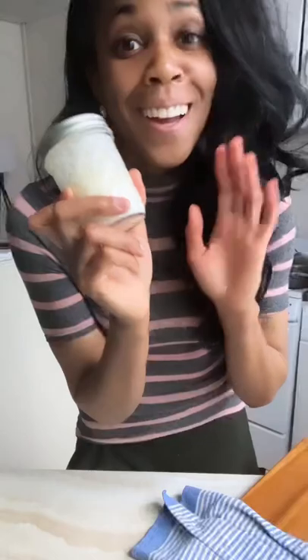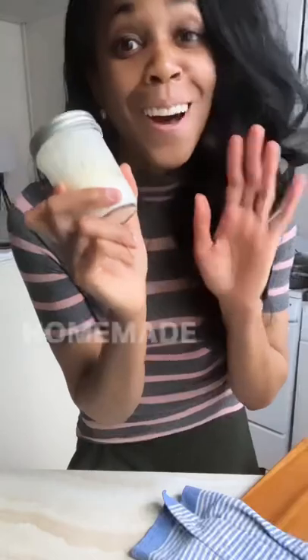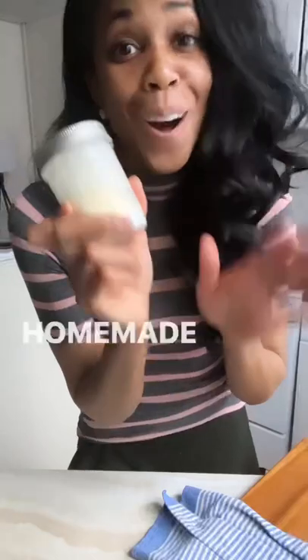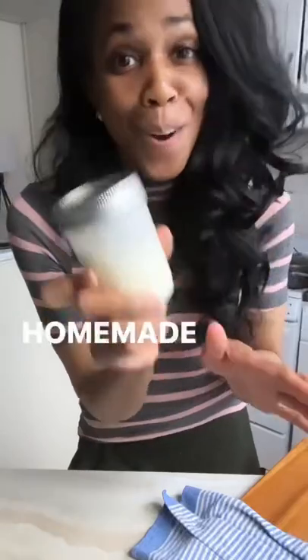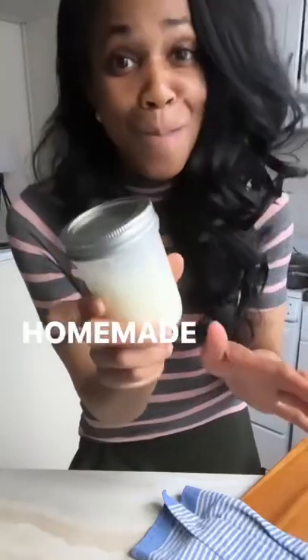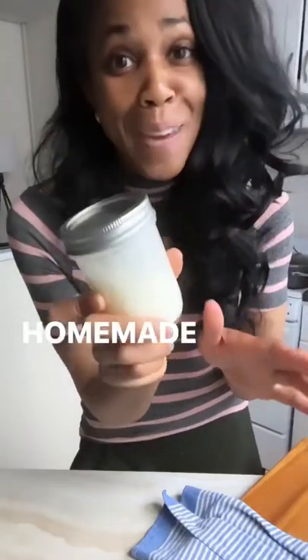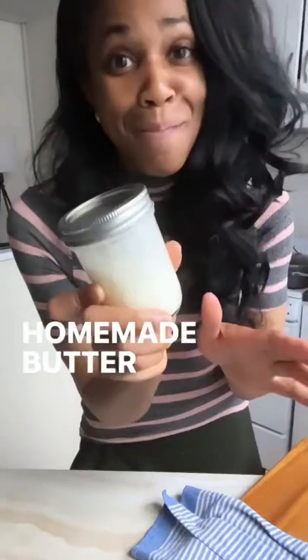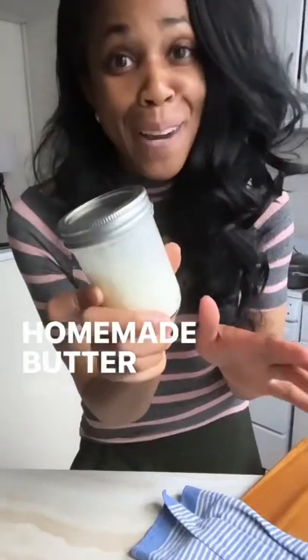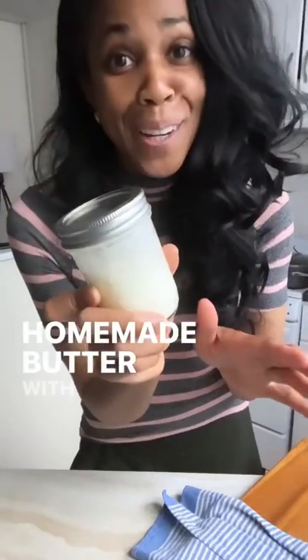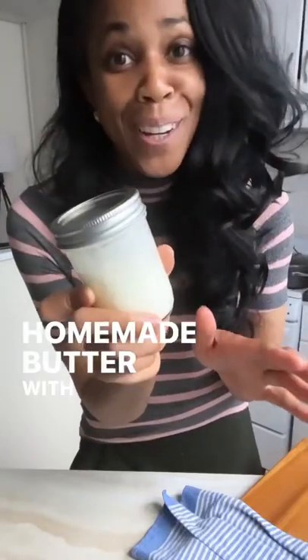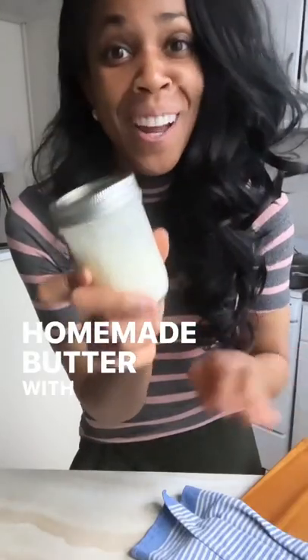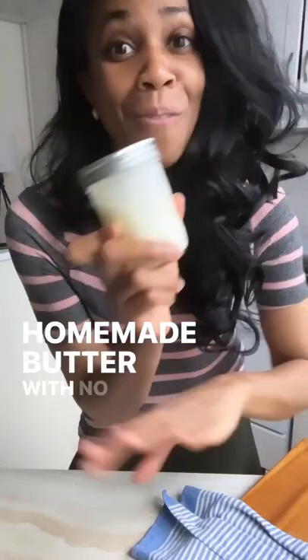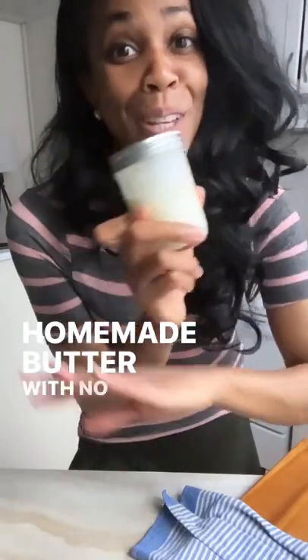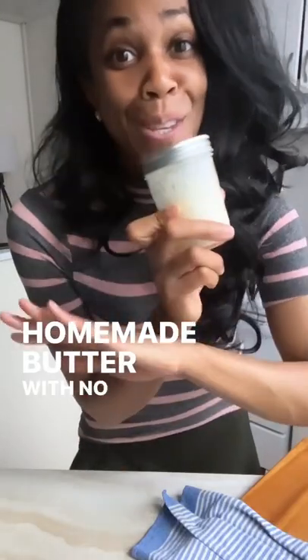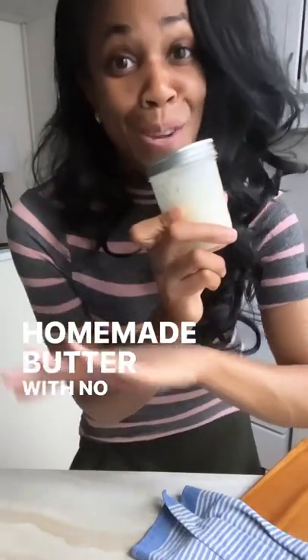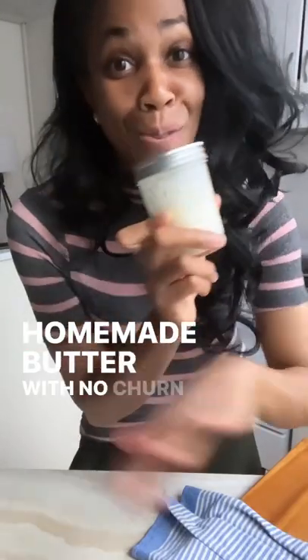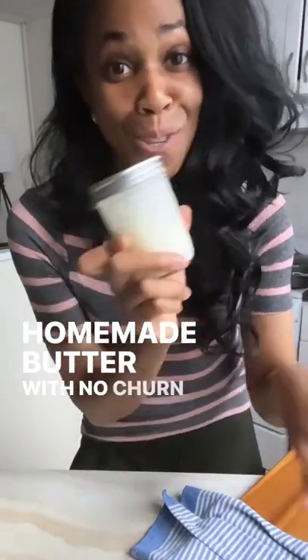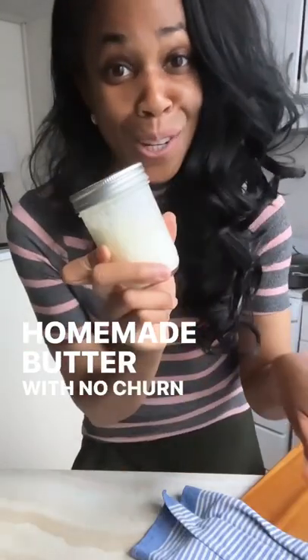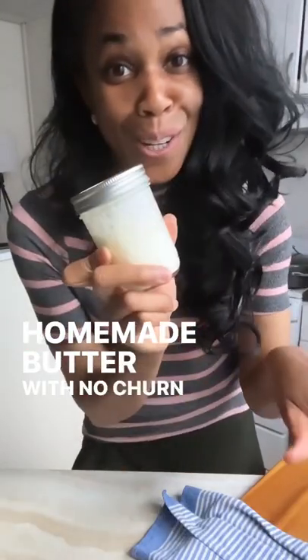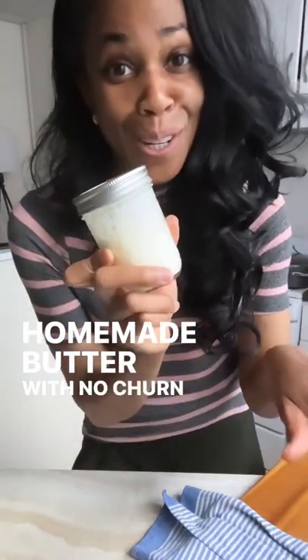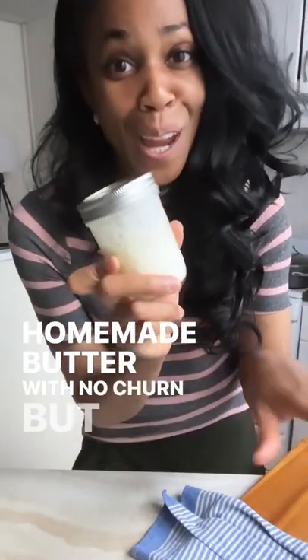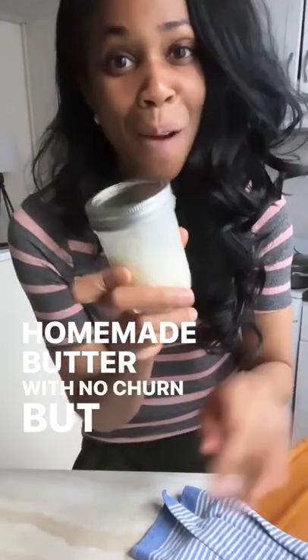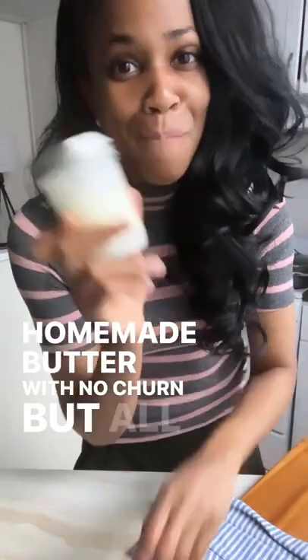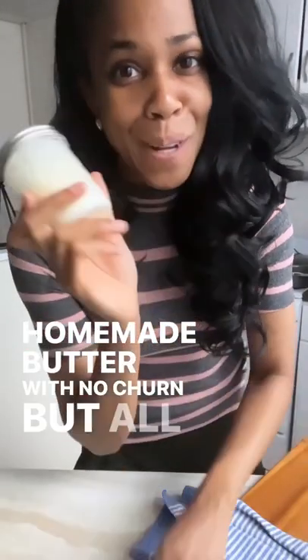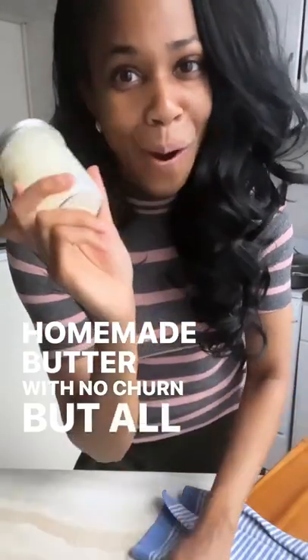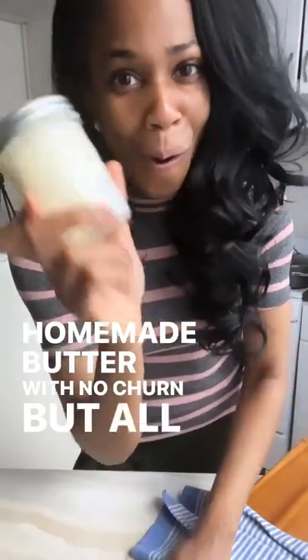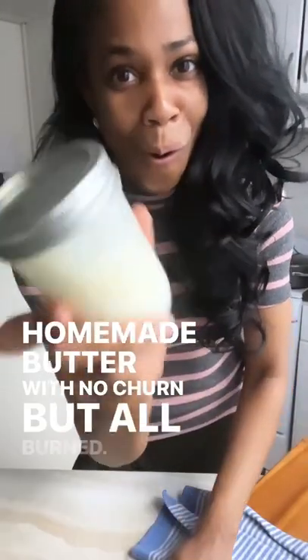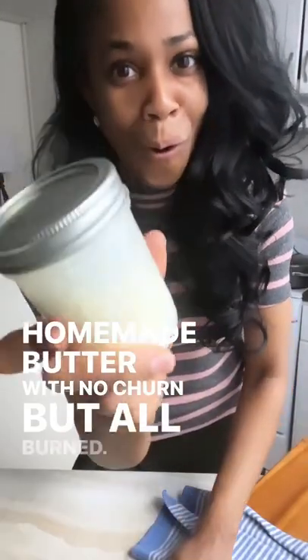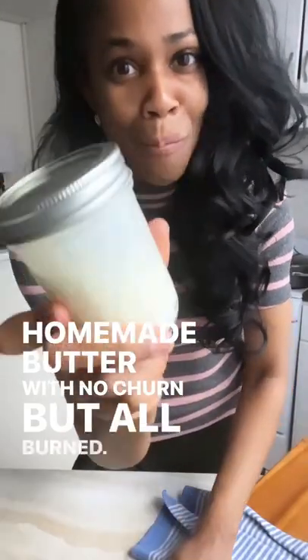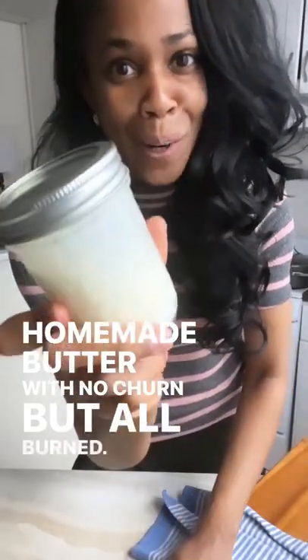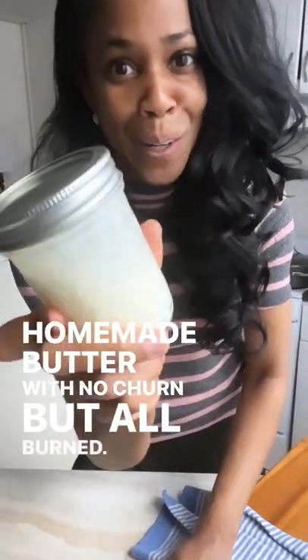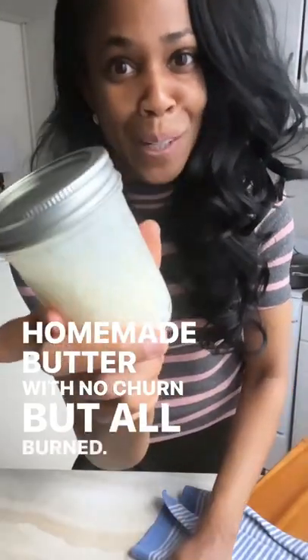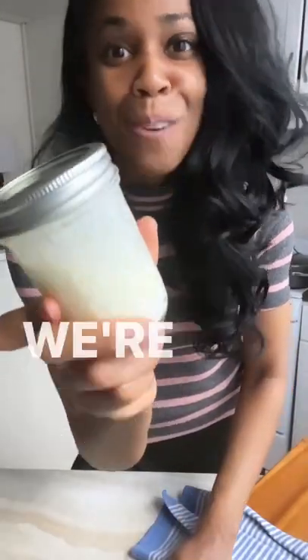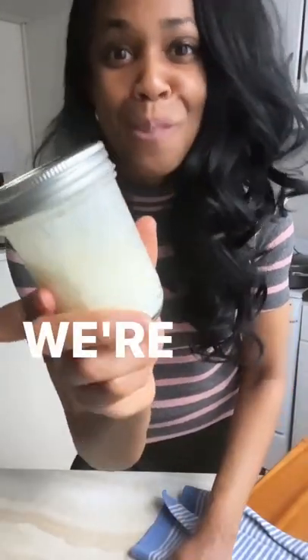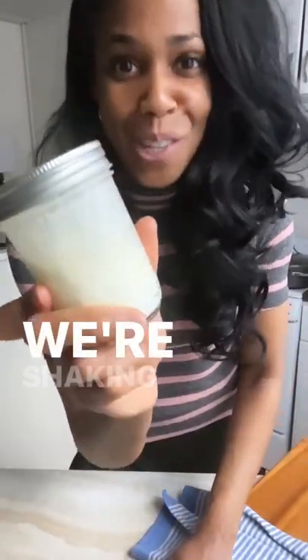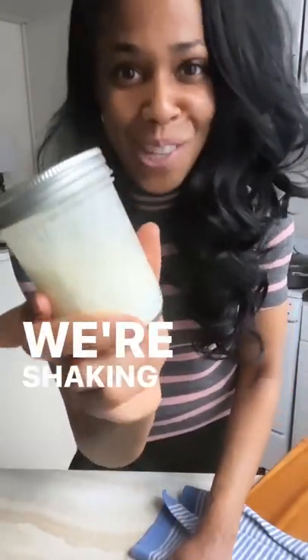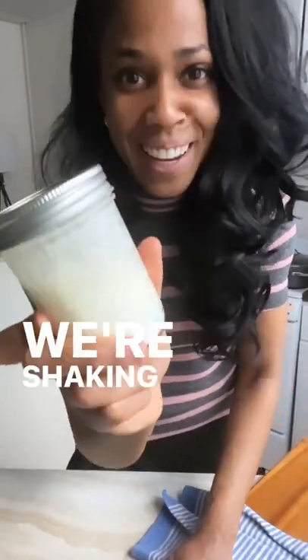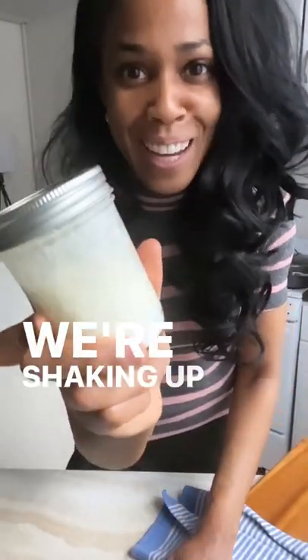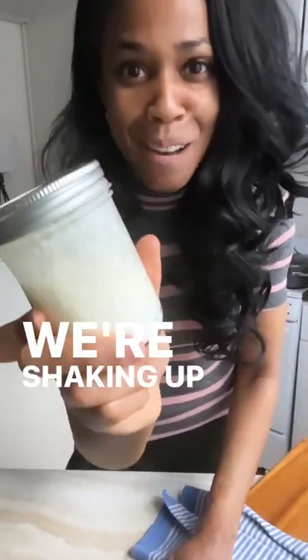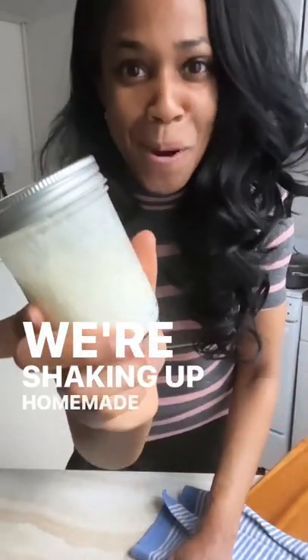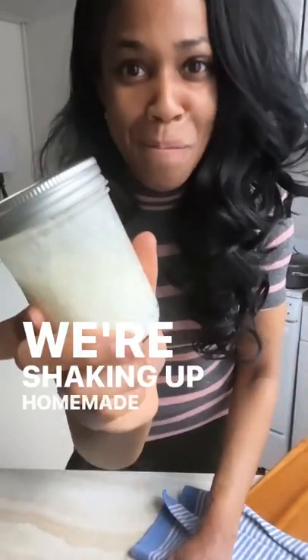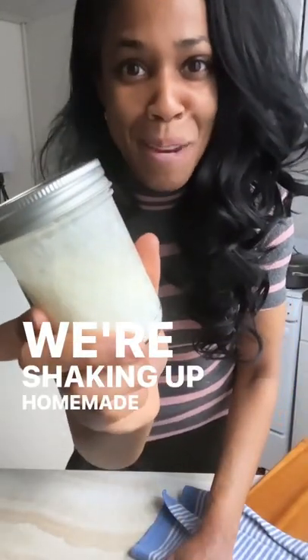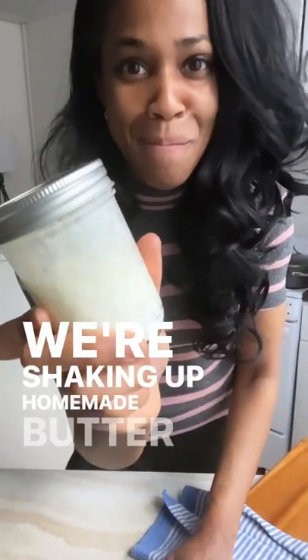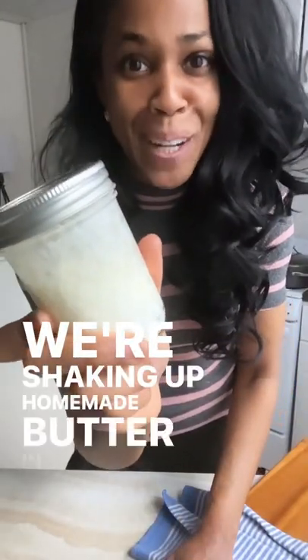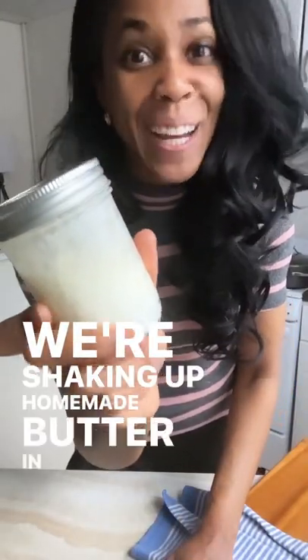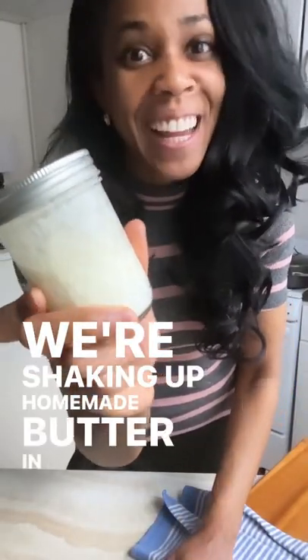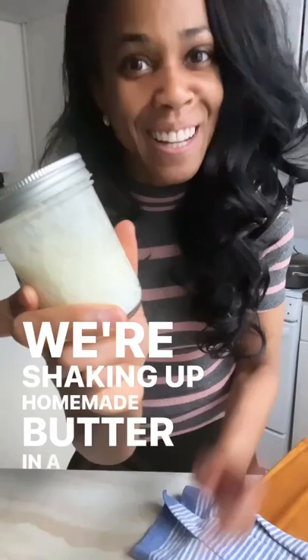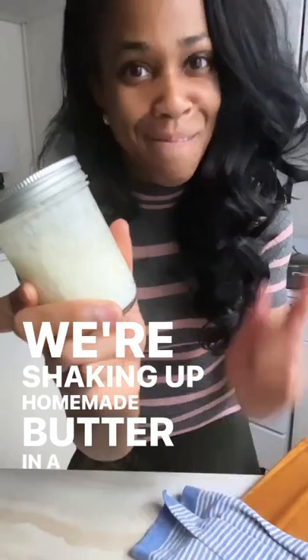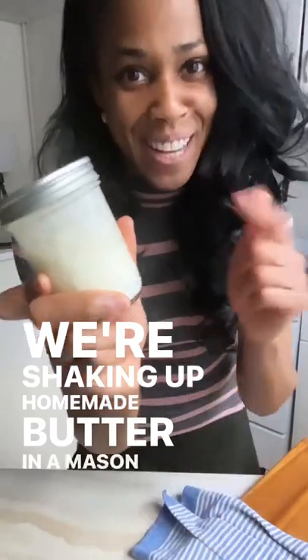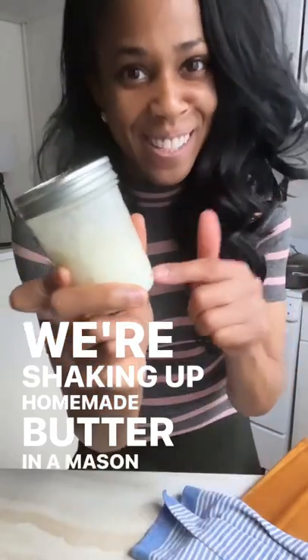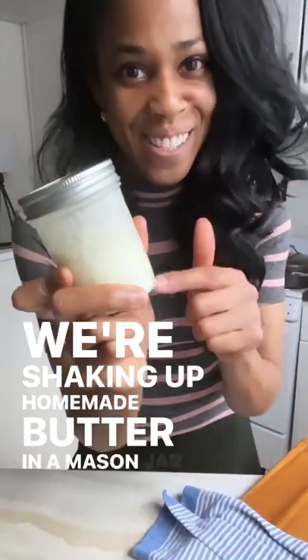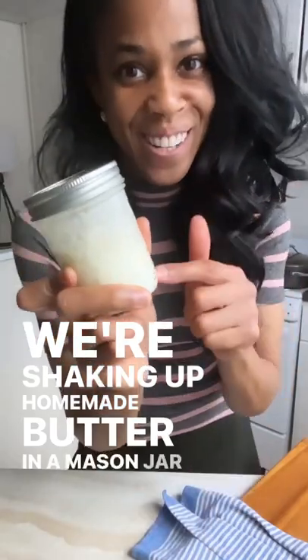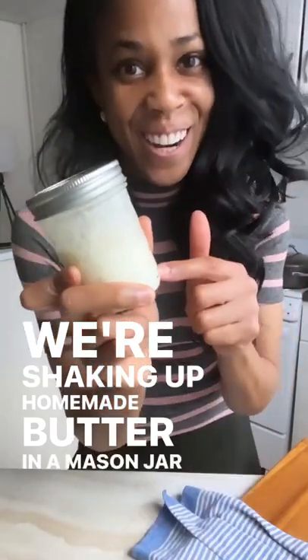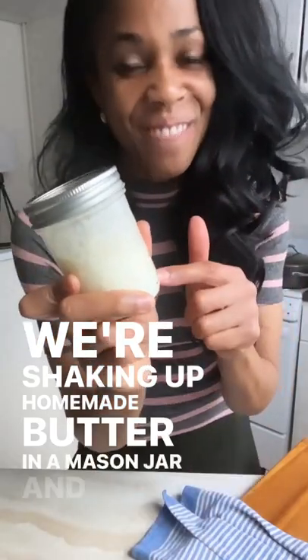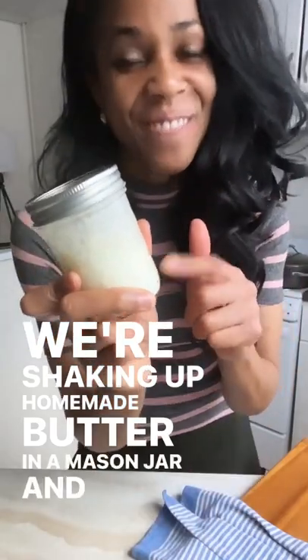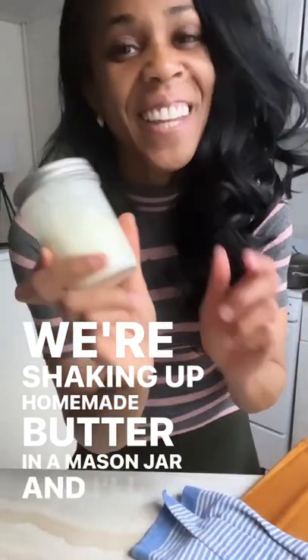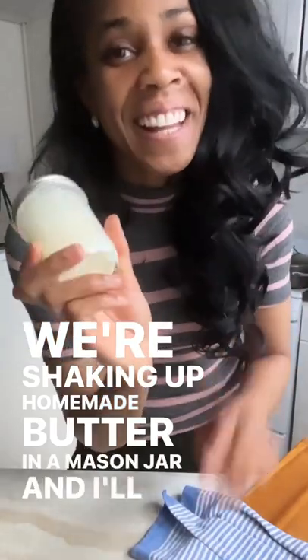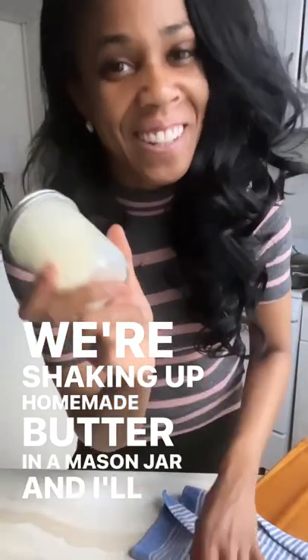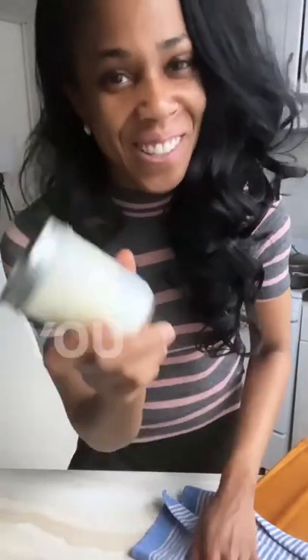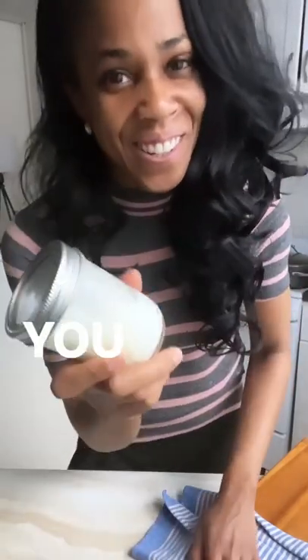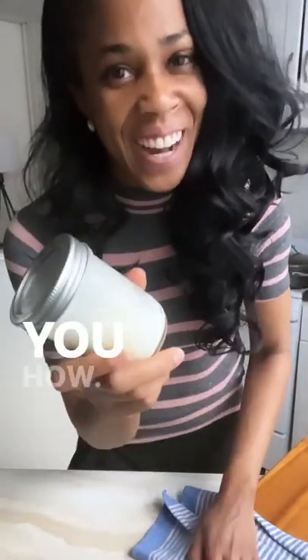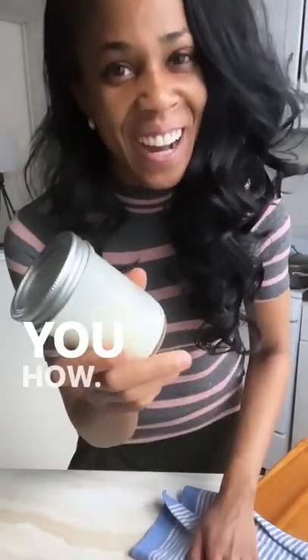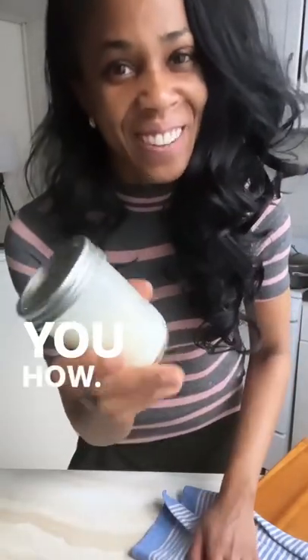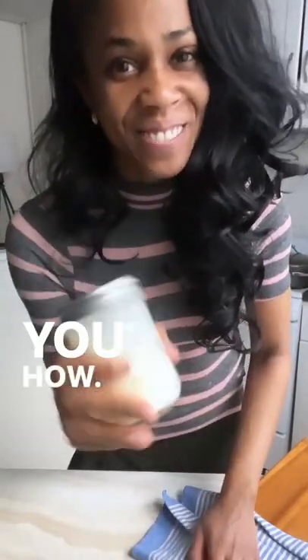Homemade butter with no churn but all burn. We're shaking up homemade butter in a mason jar and I'll show you how.